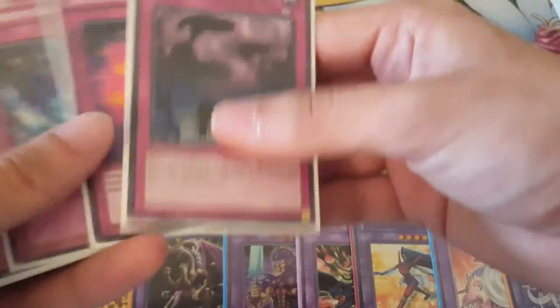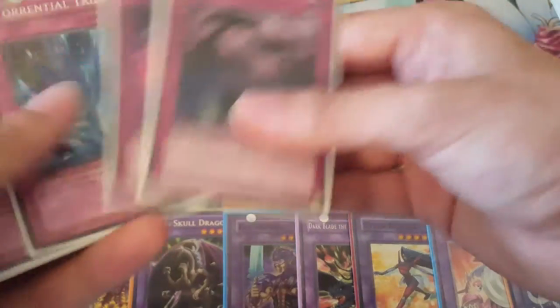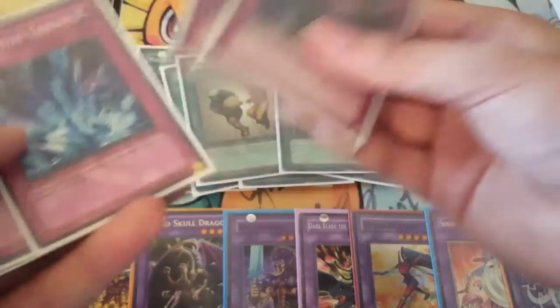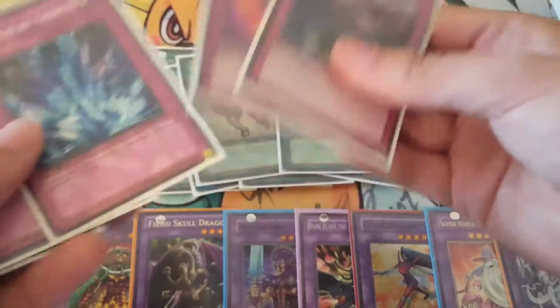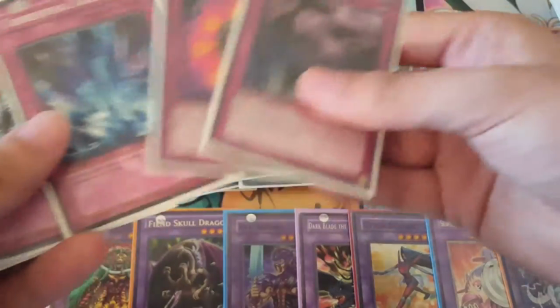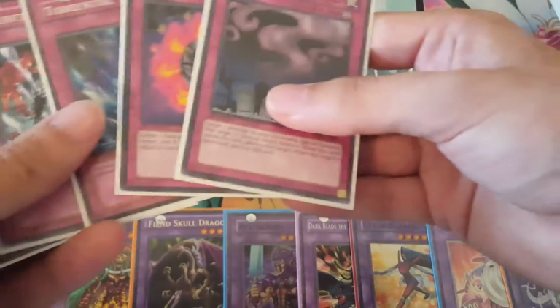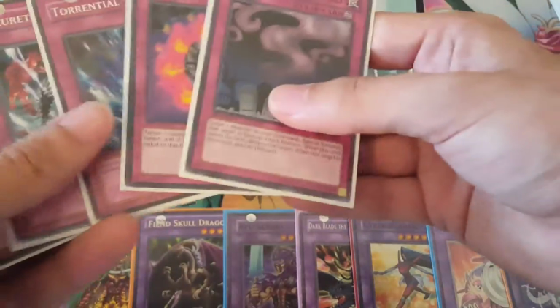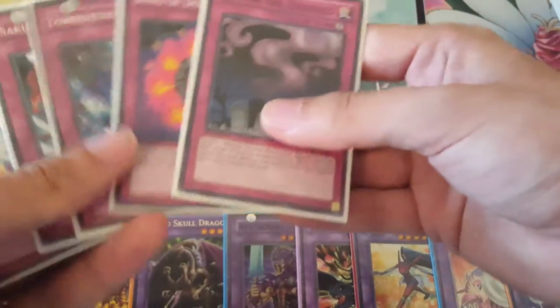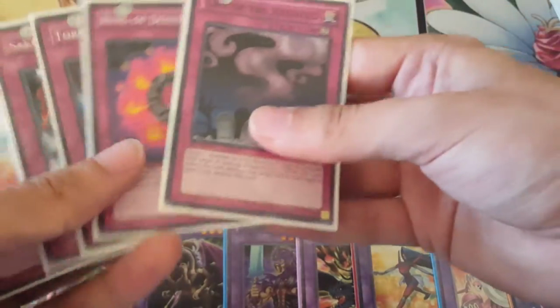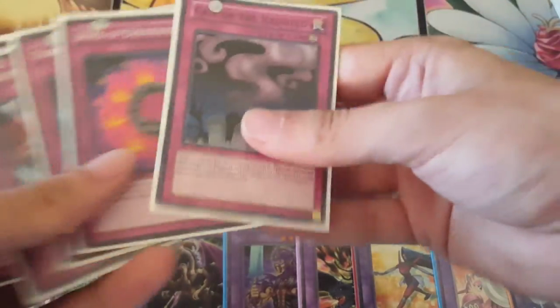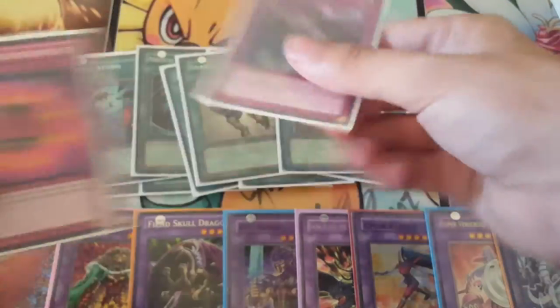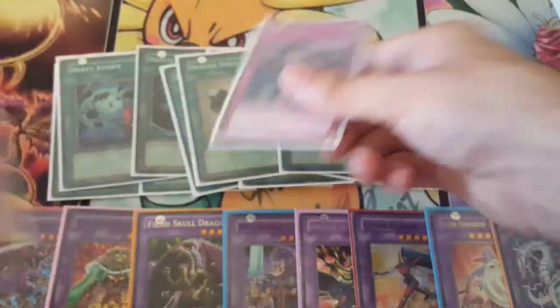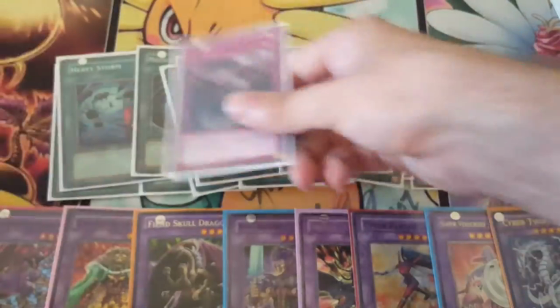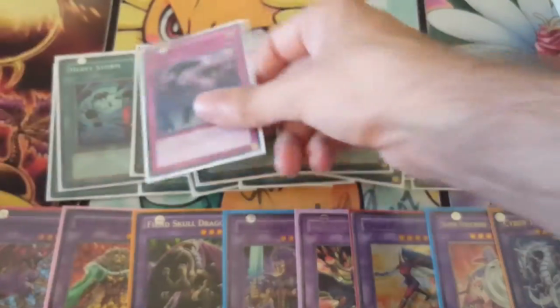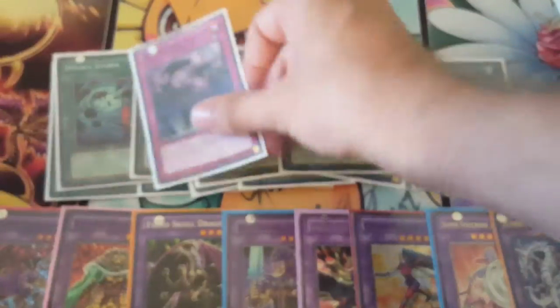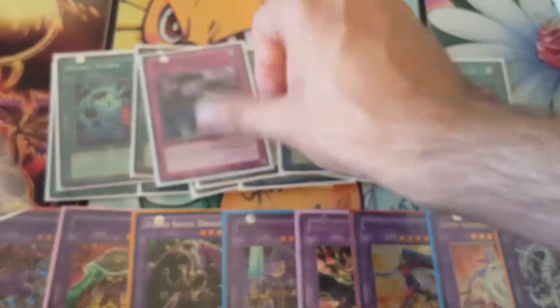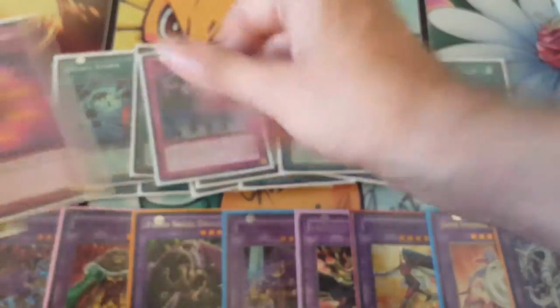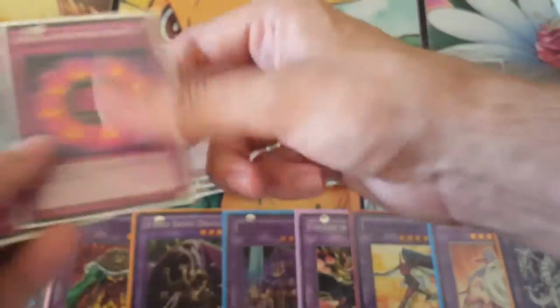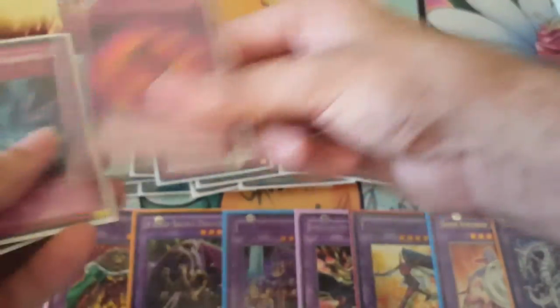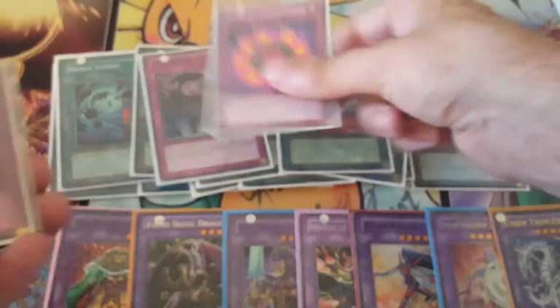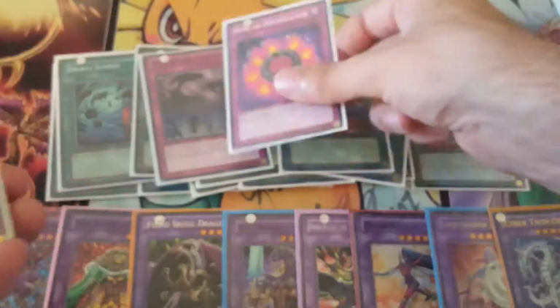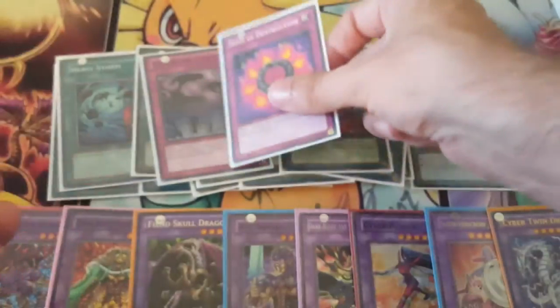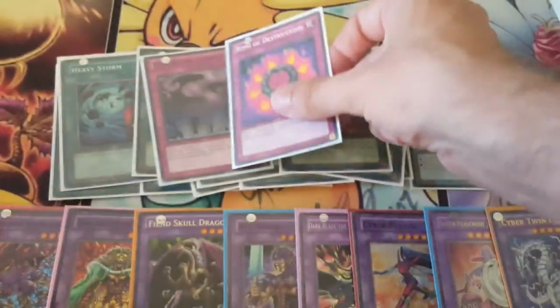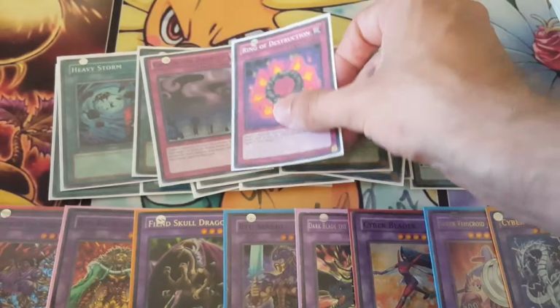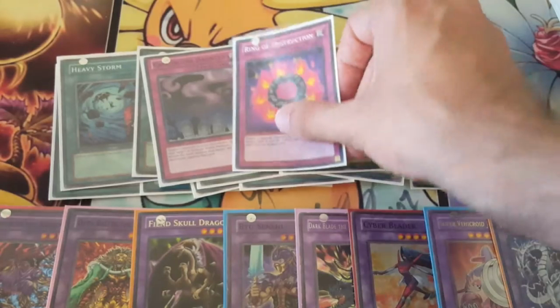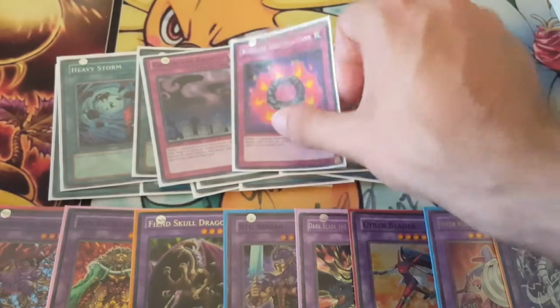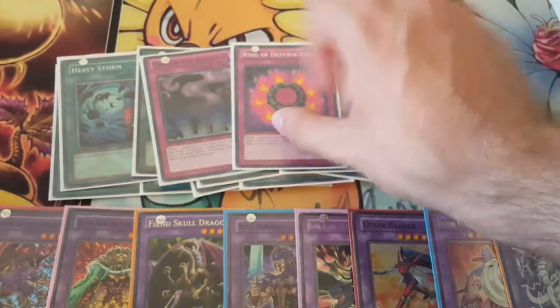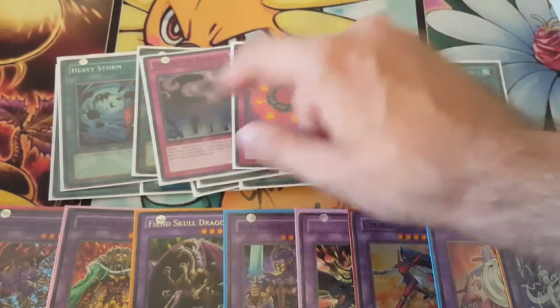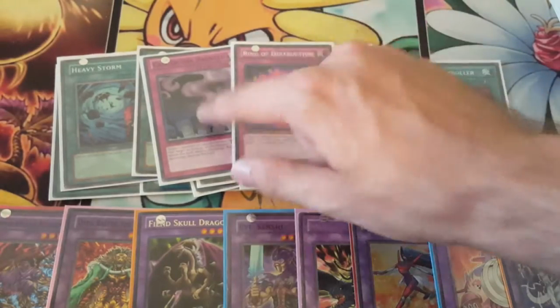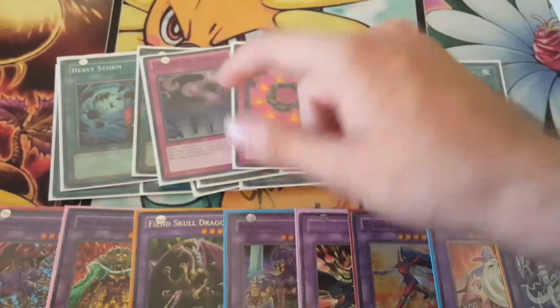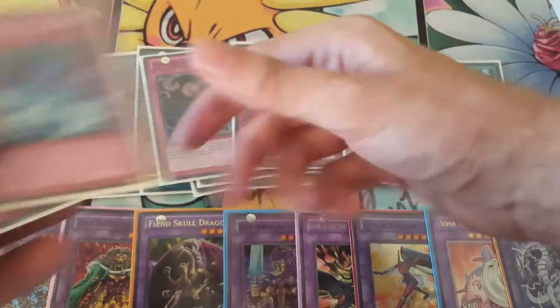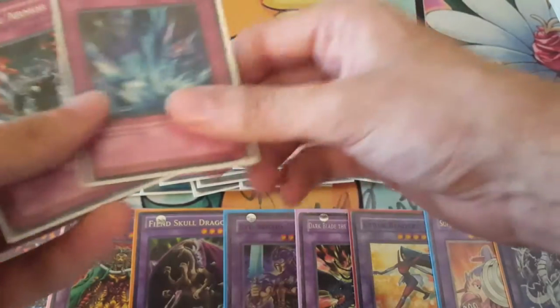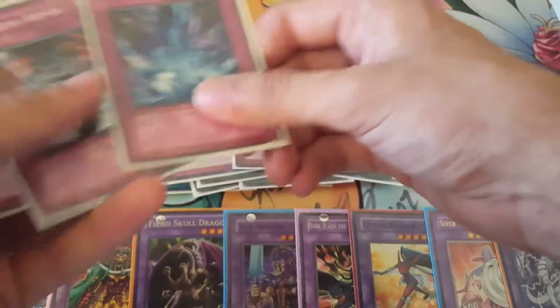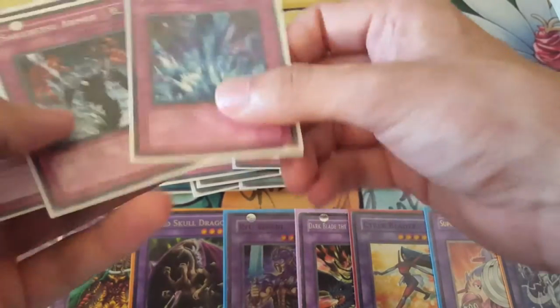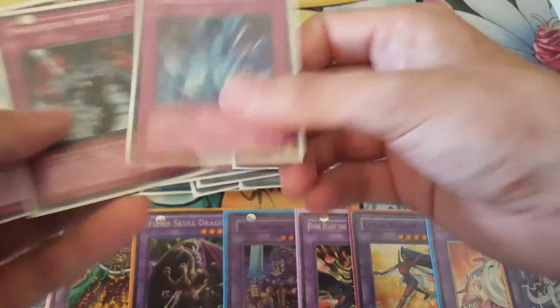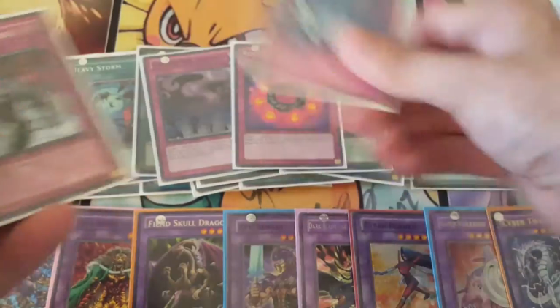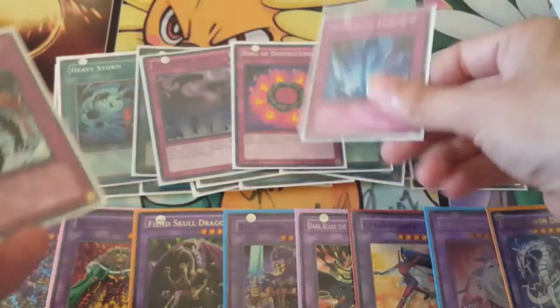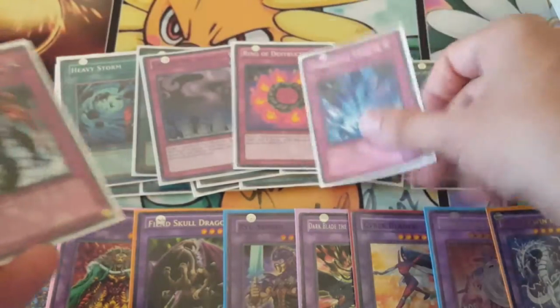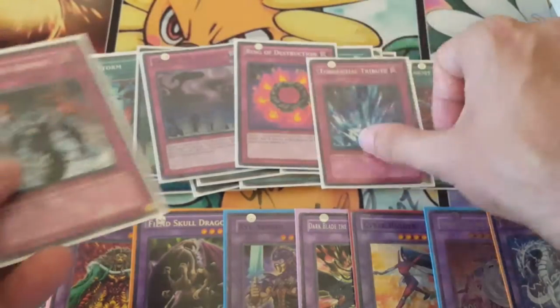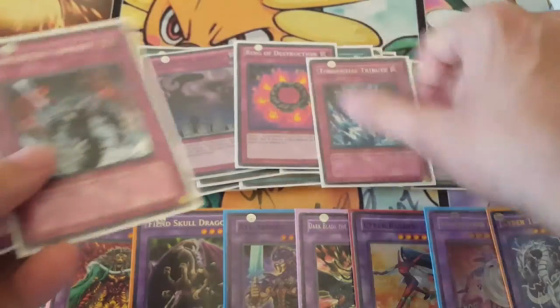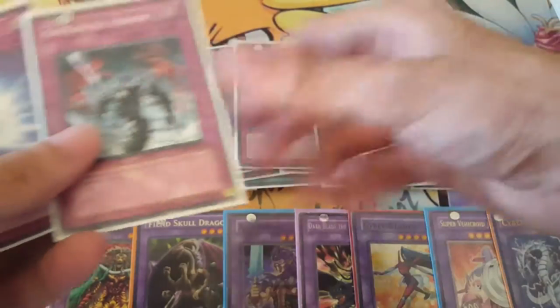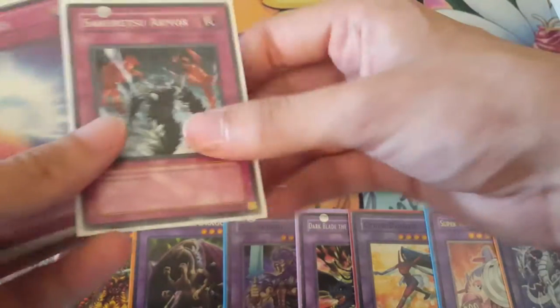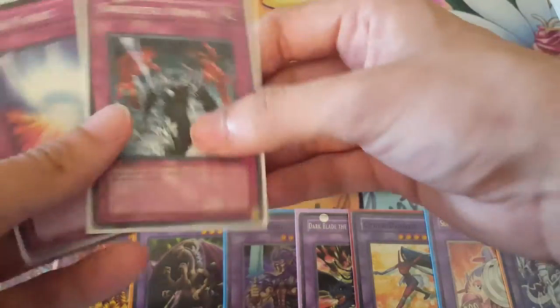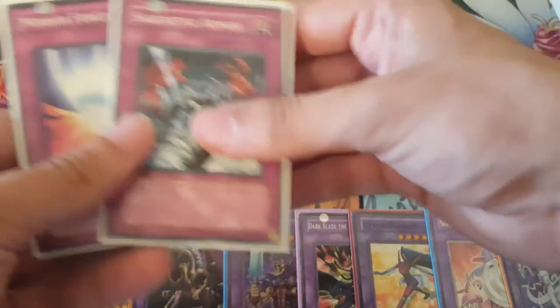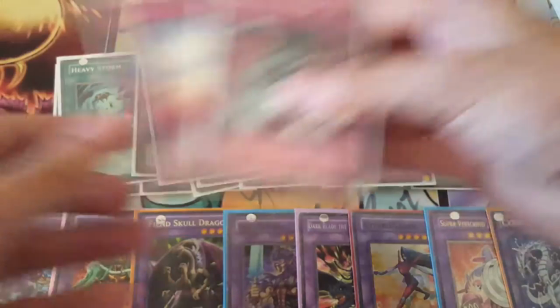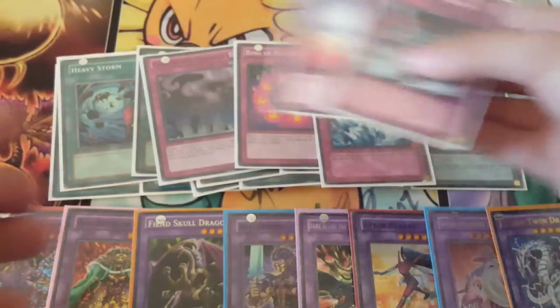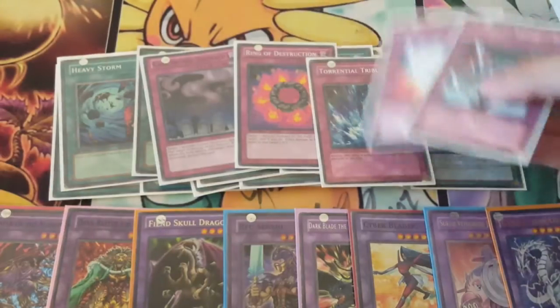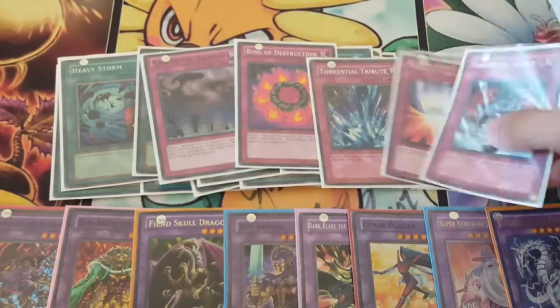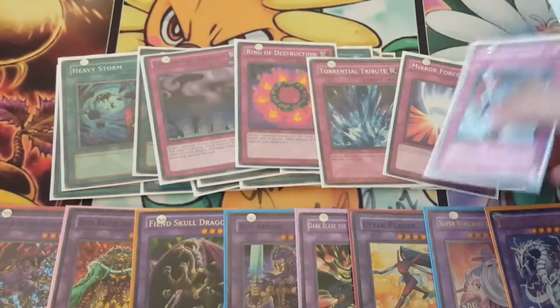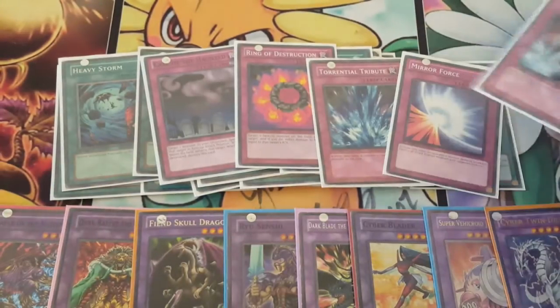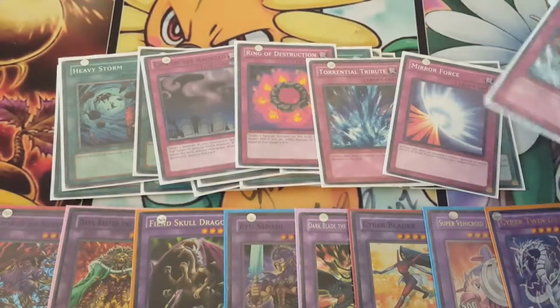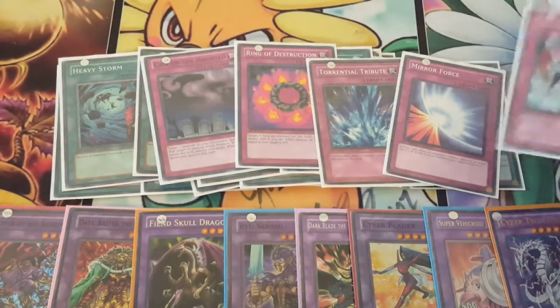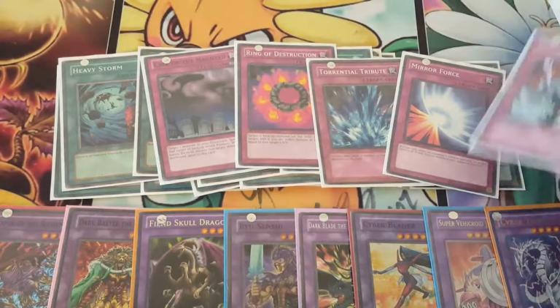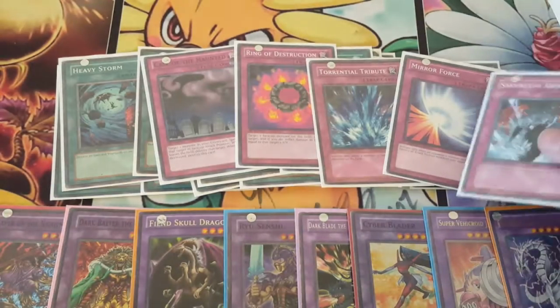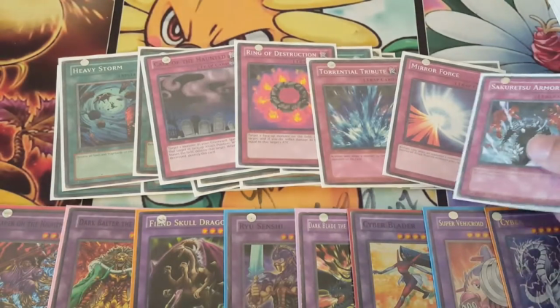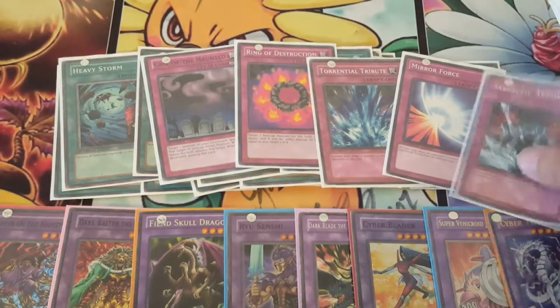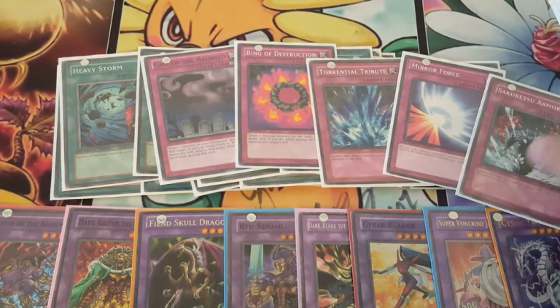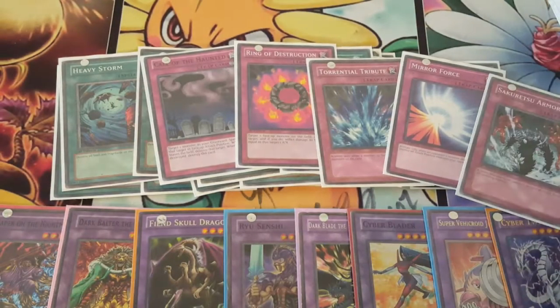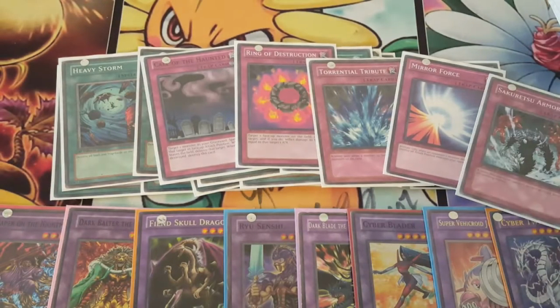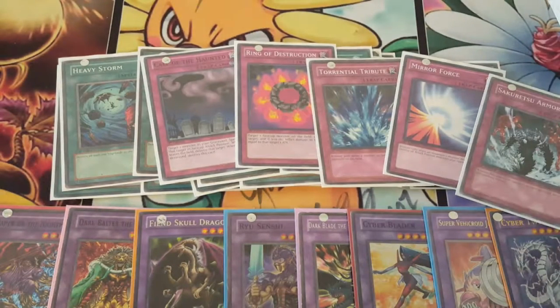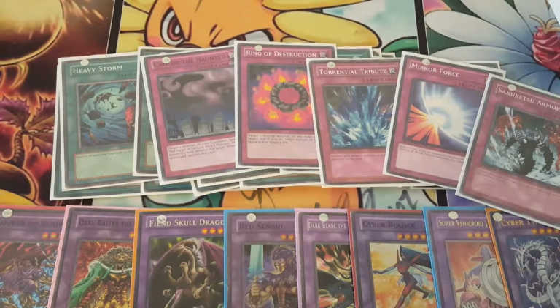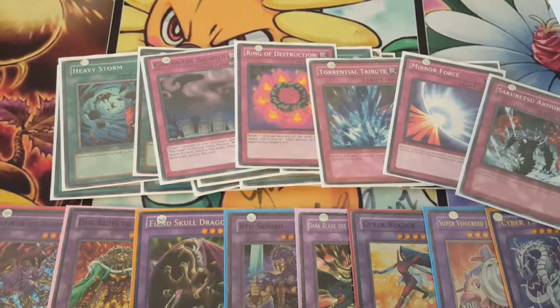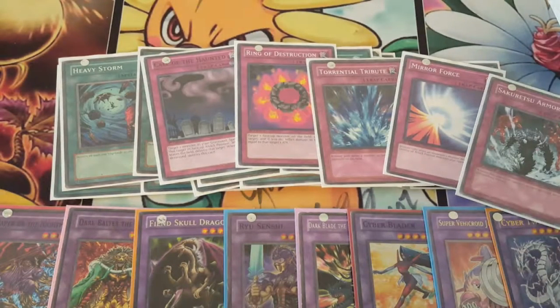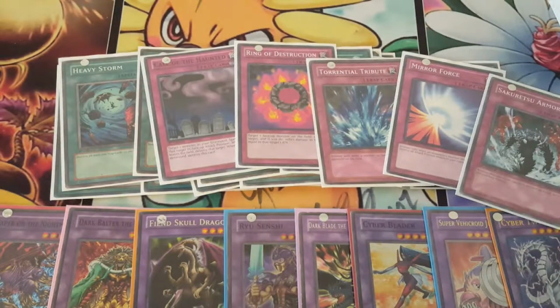For the Traps, we play five Traps this time: one Call, one Ring, one Torrential, one Mirror Force, and one Sakuretsu Armor.